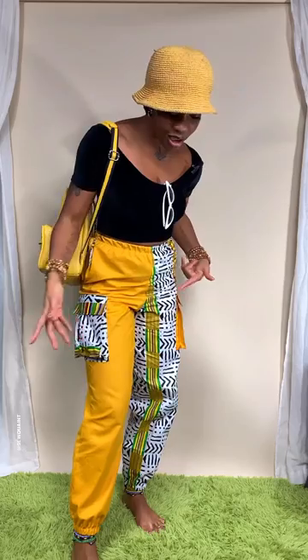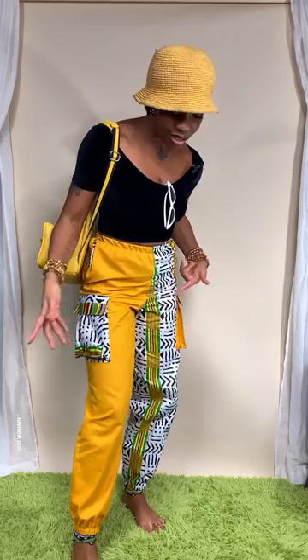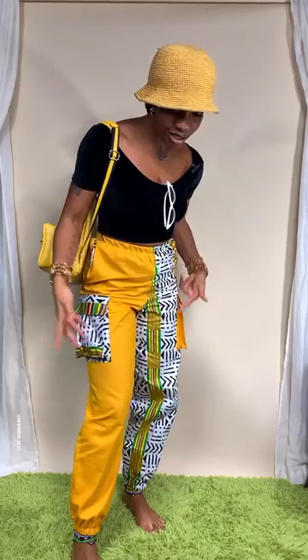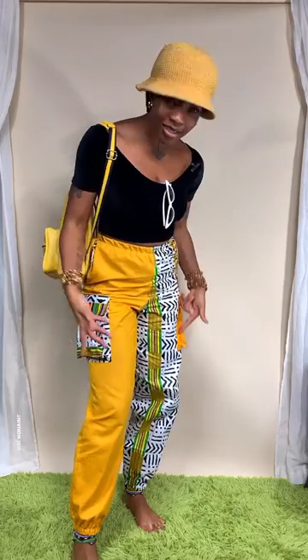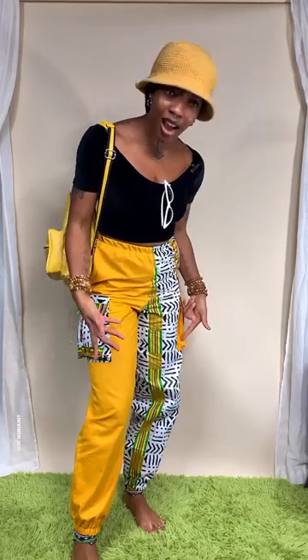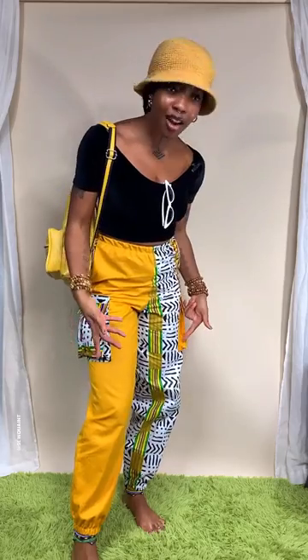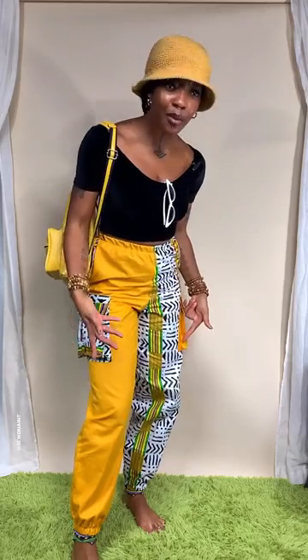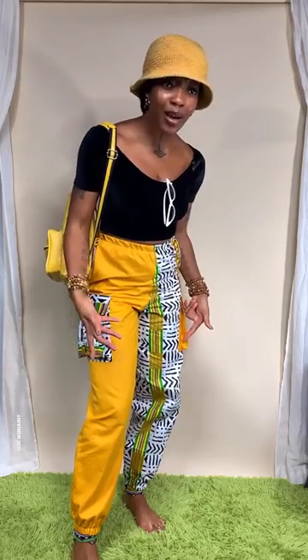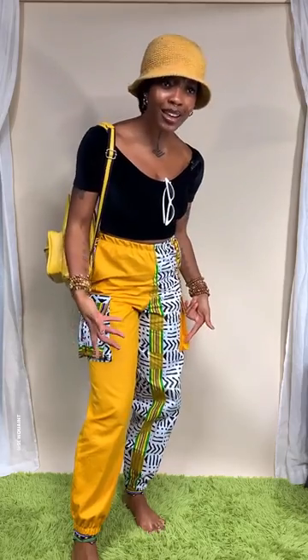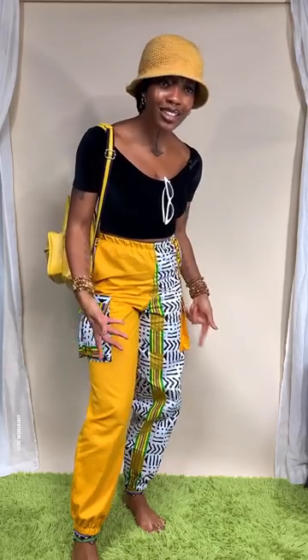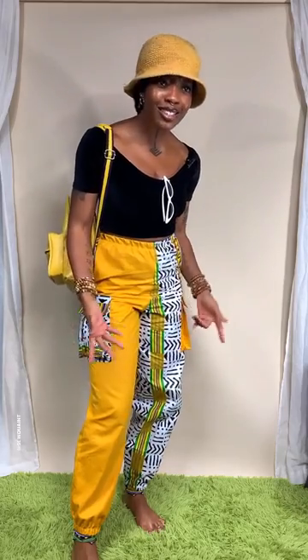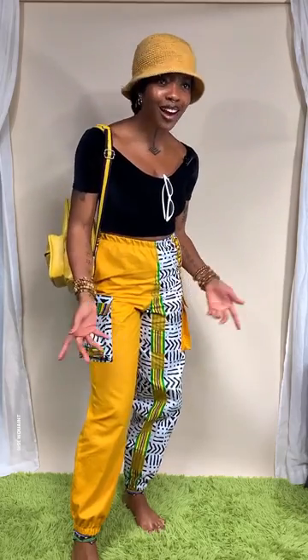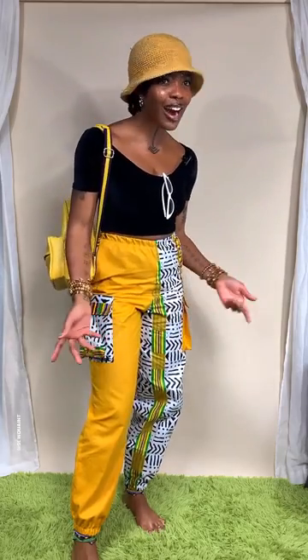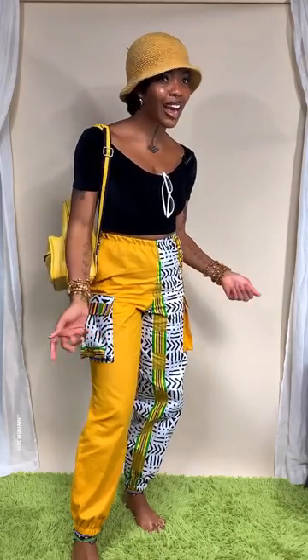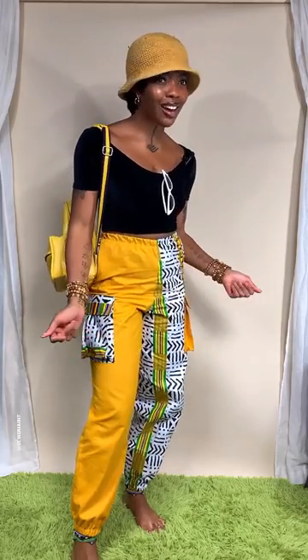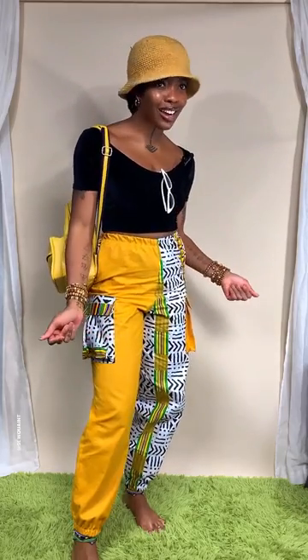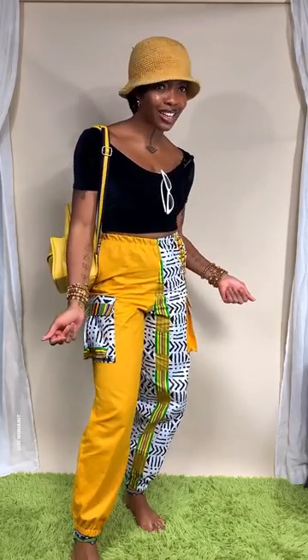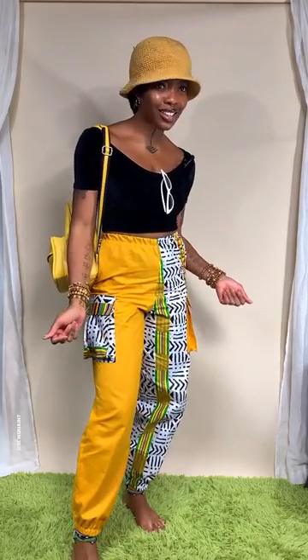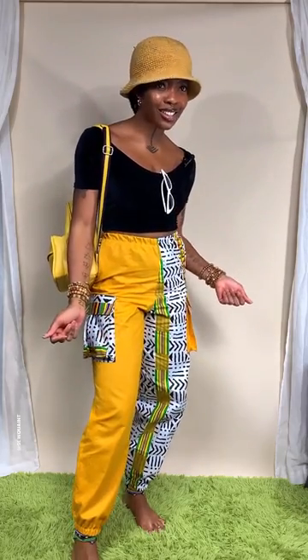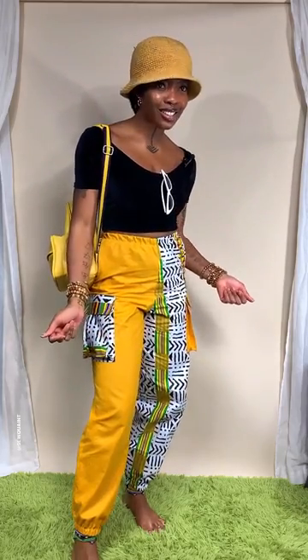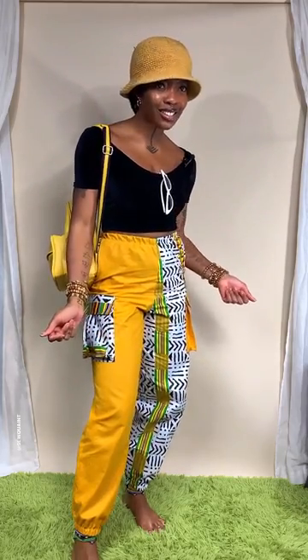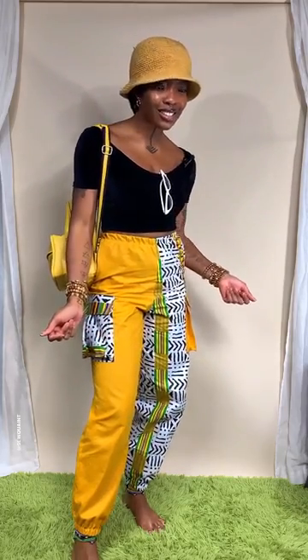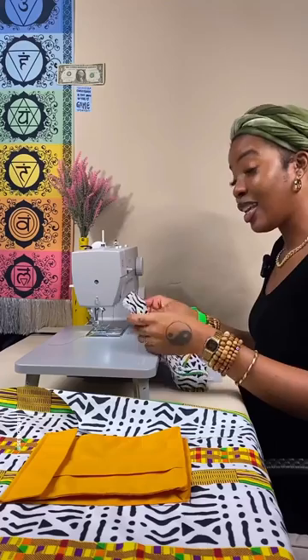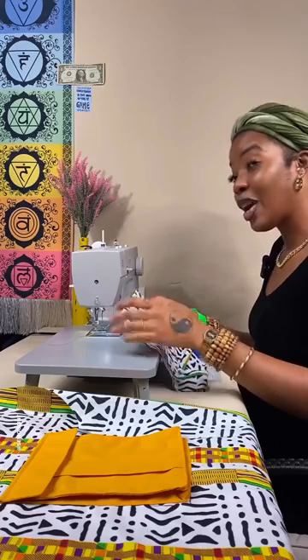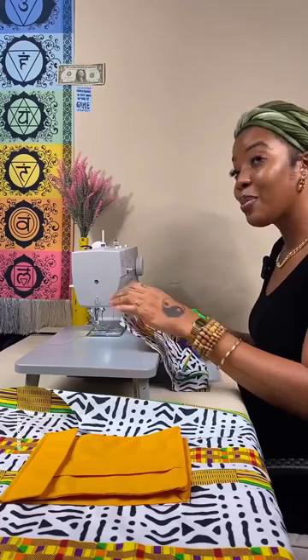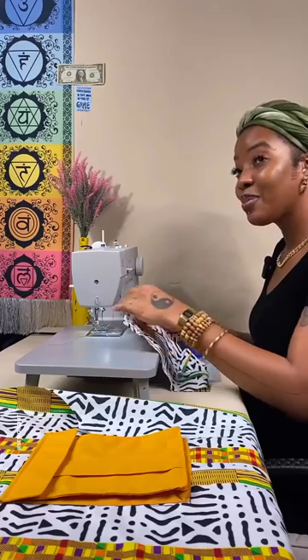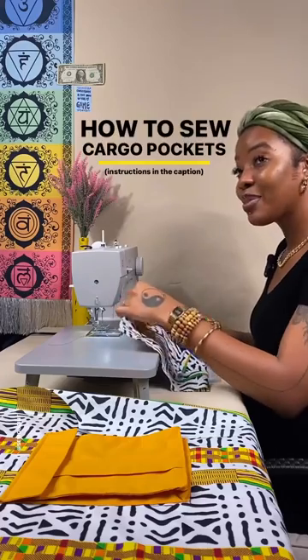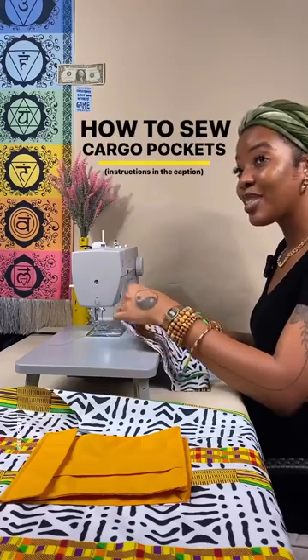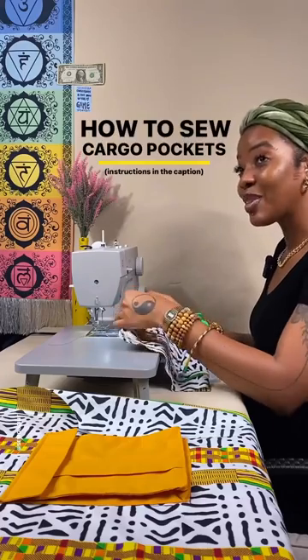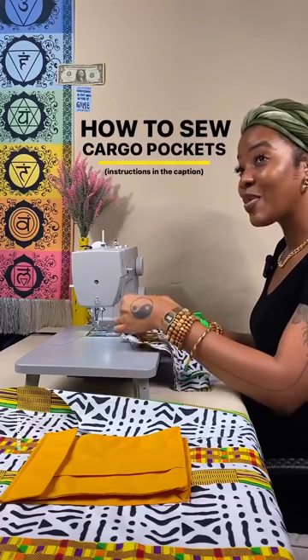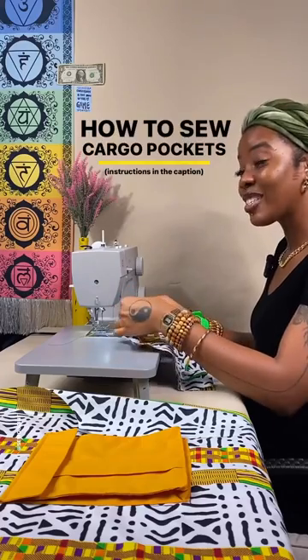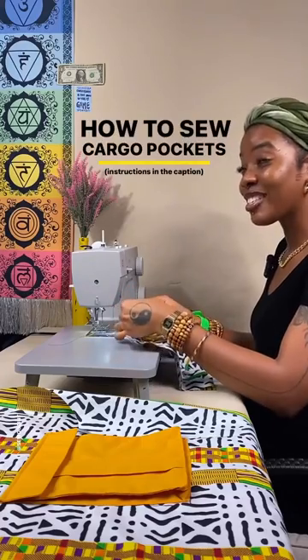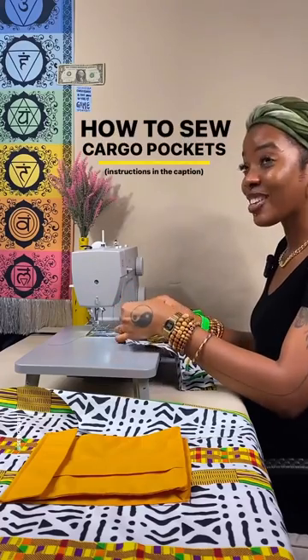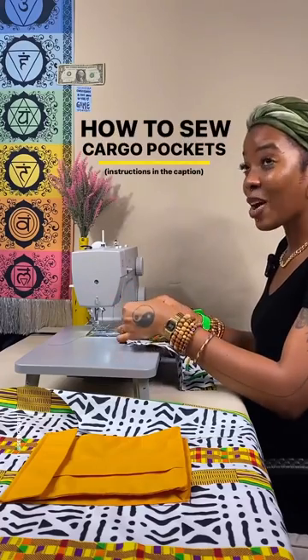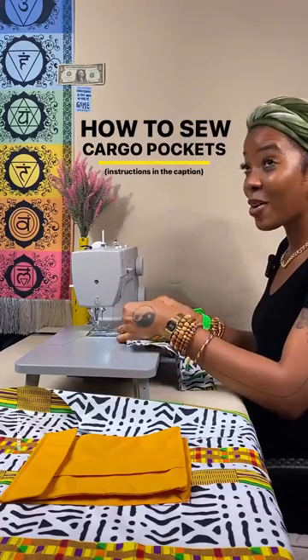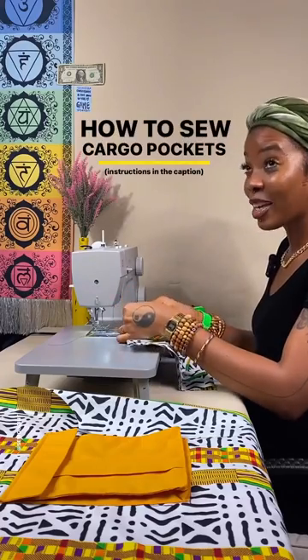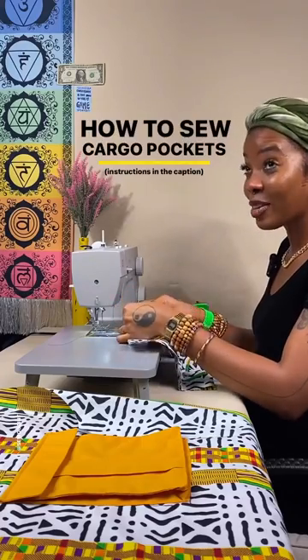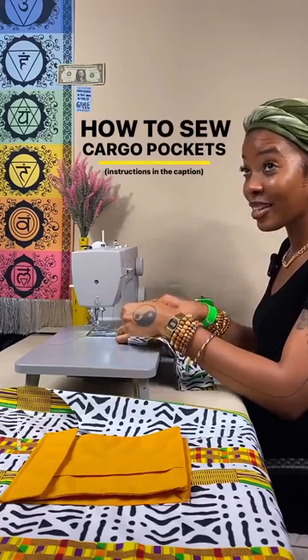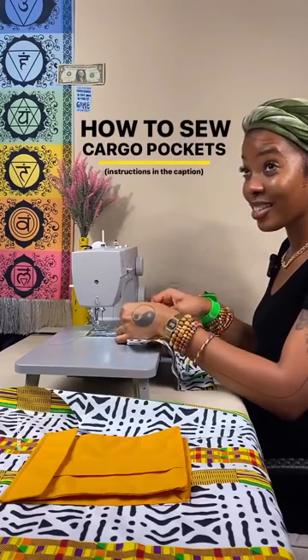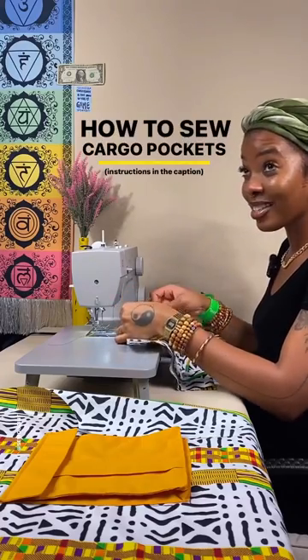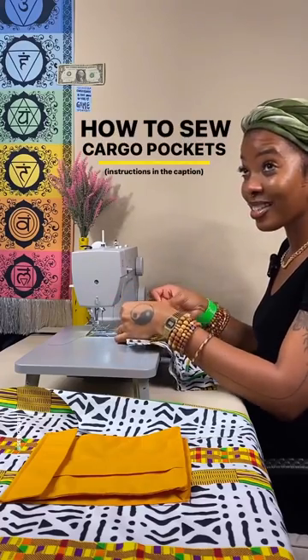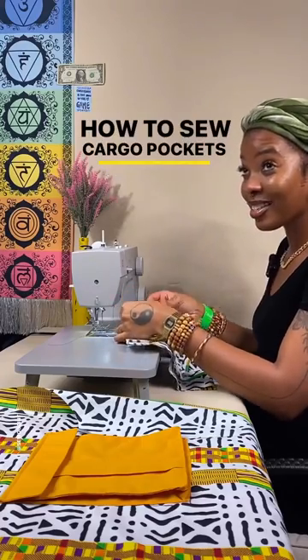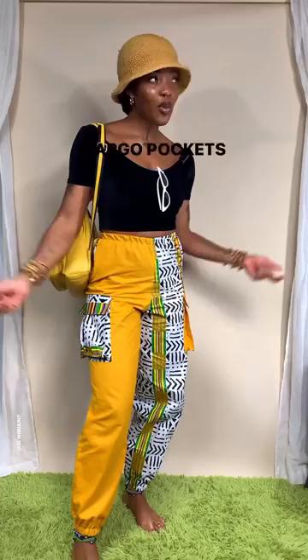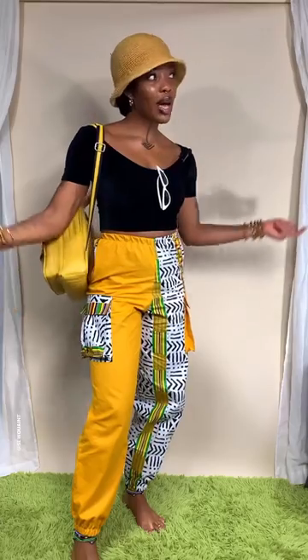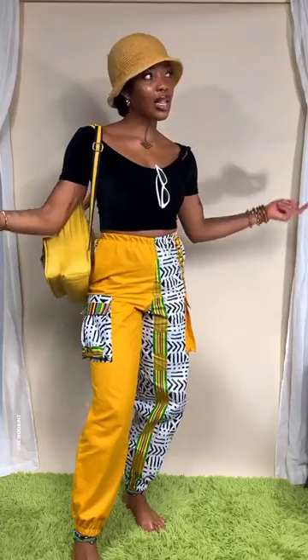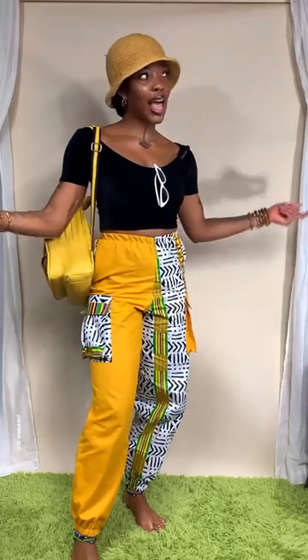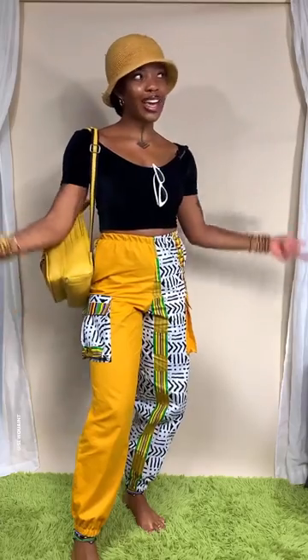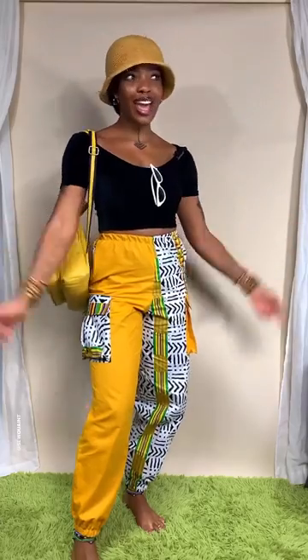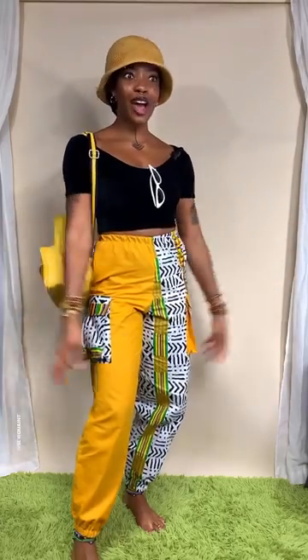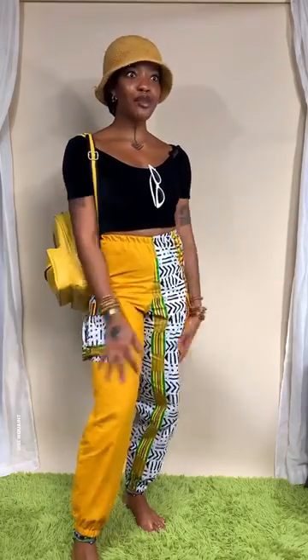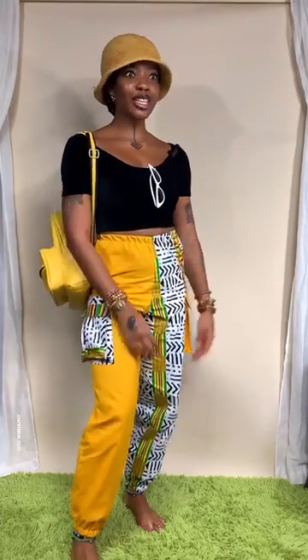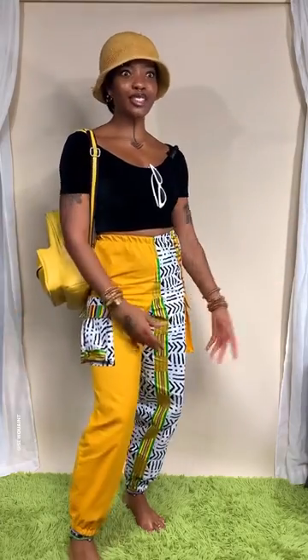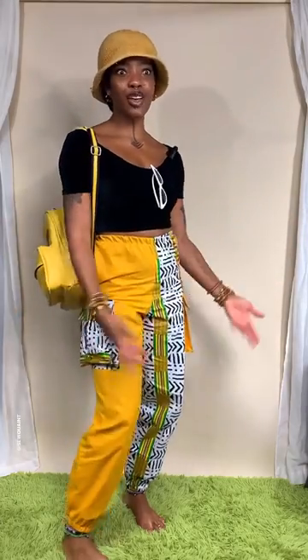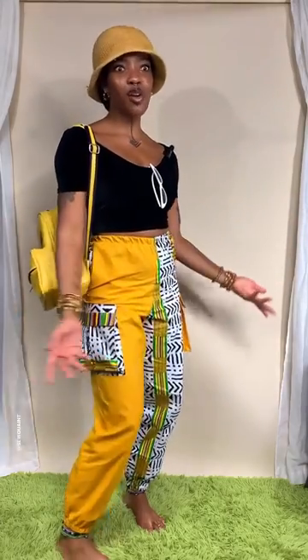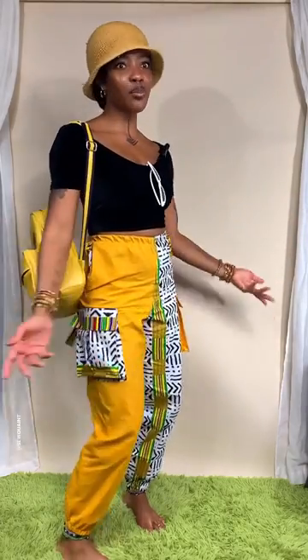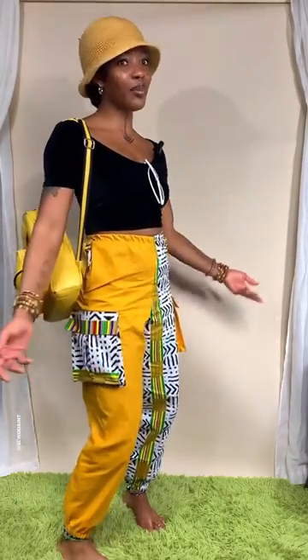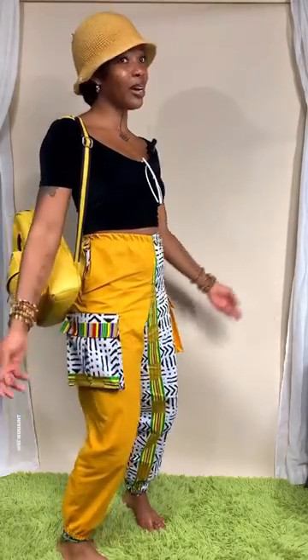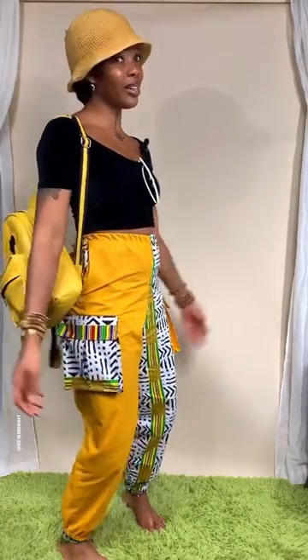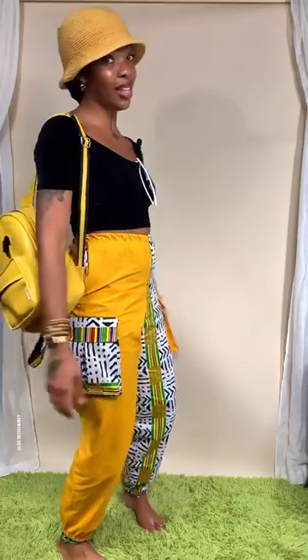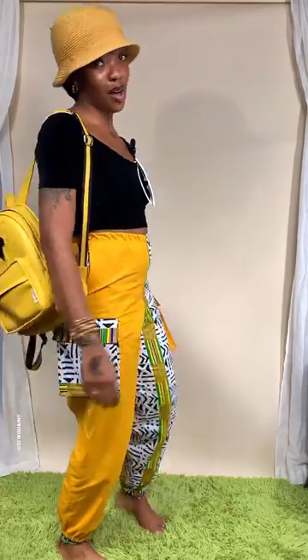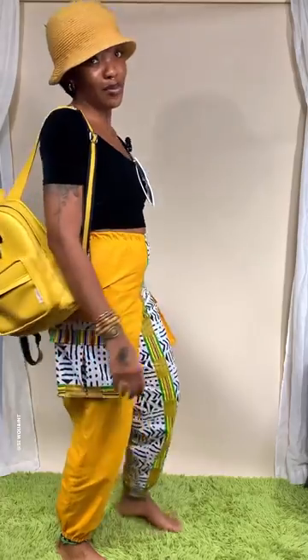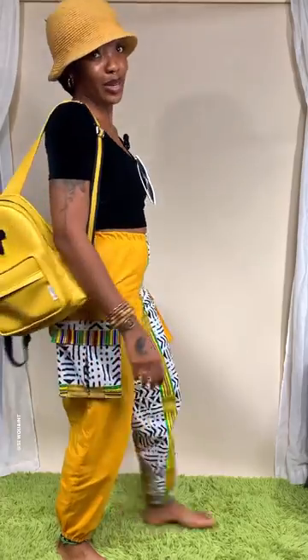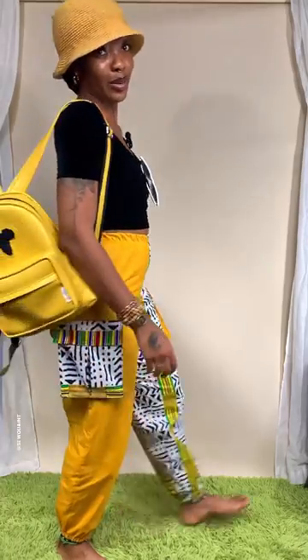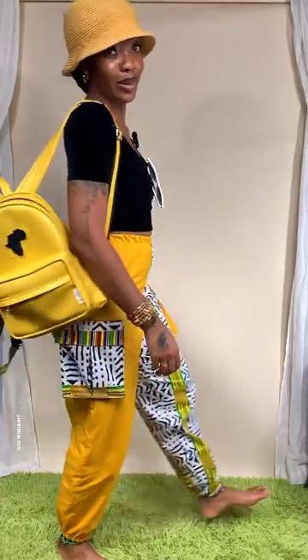These cargo pockets are iconic. Do you want to see how I do it? I can't really sew, but that would be cool.